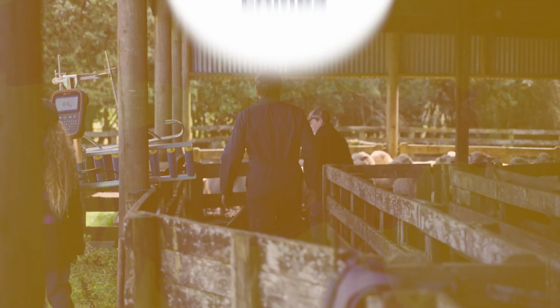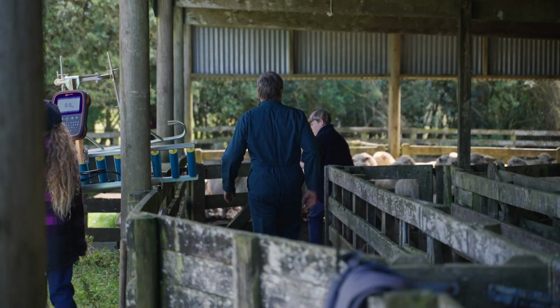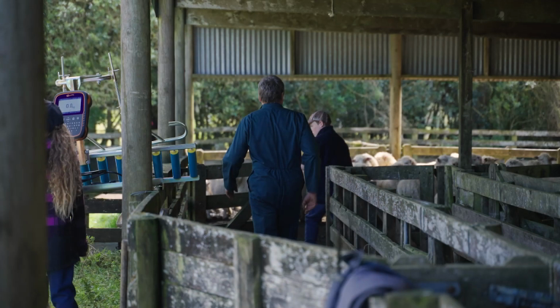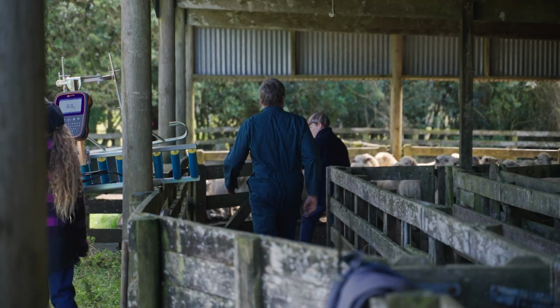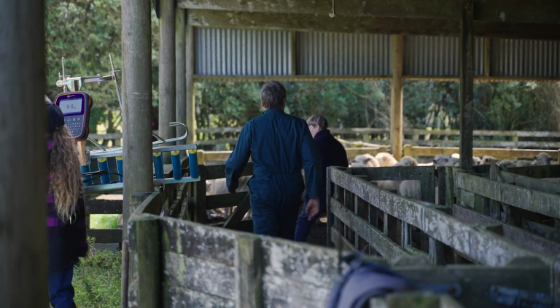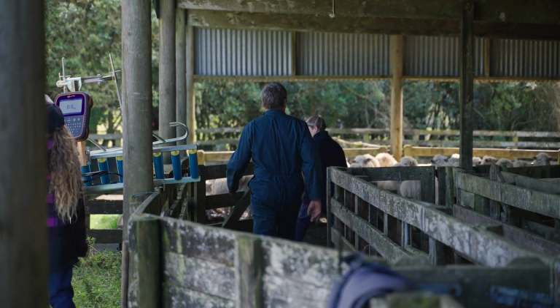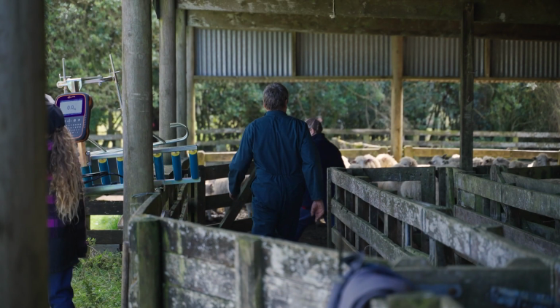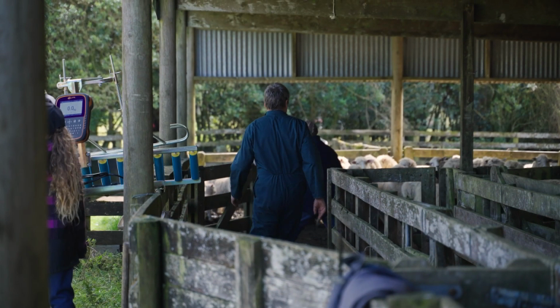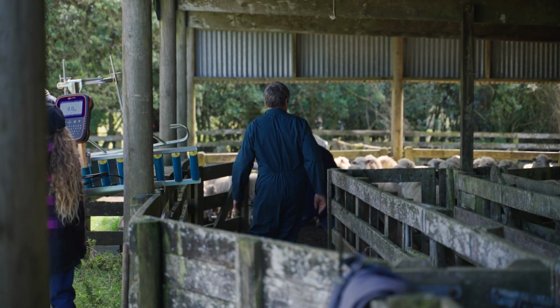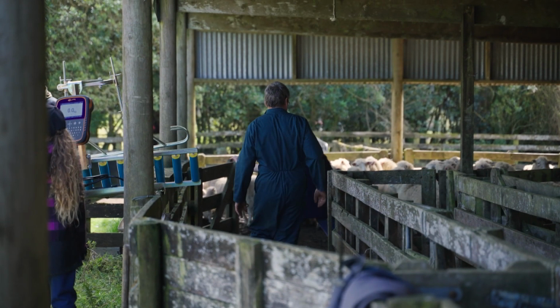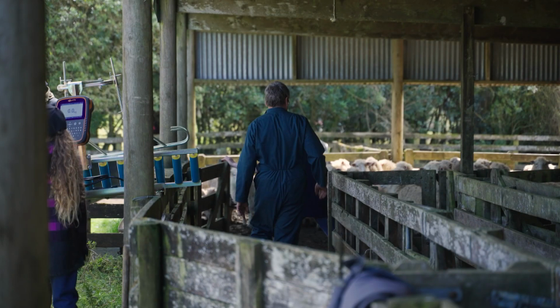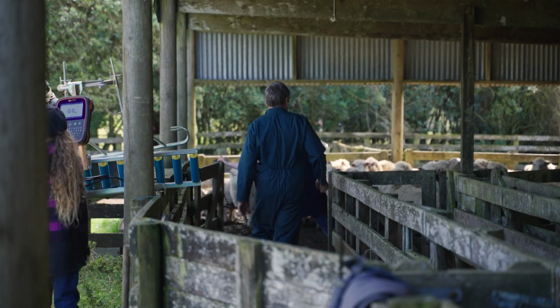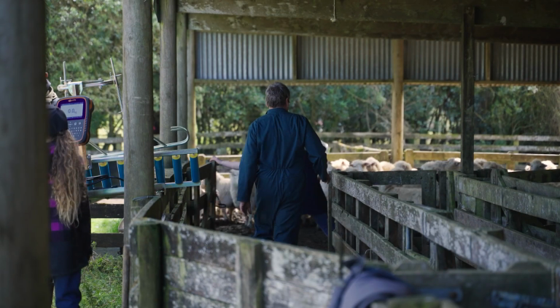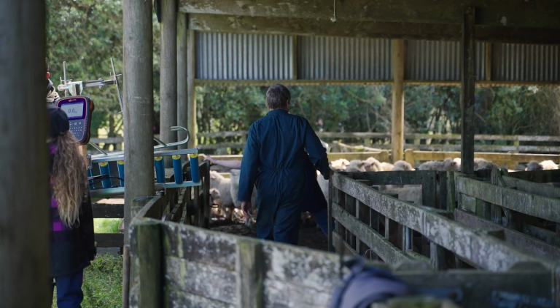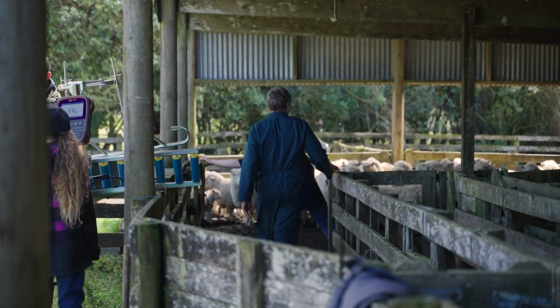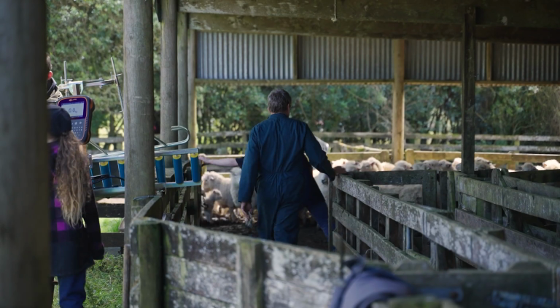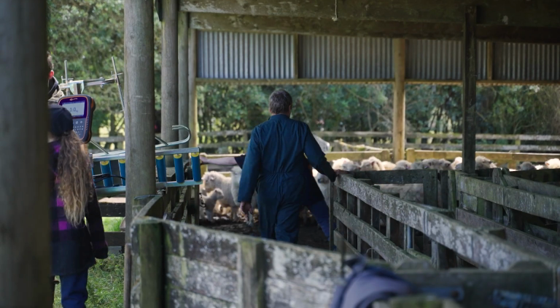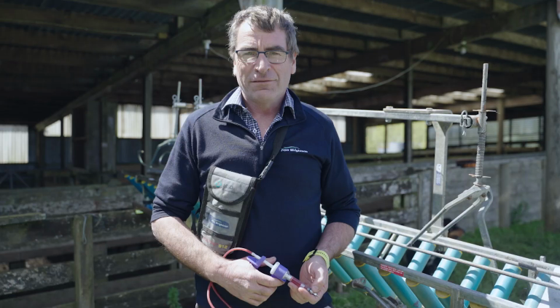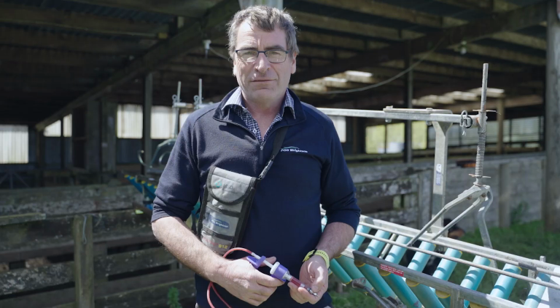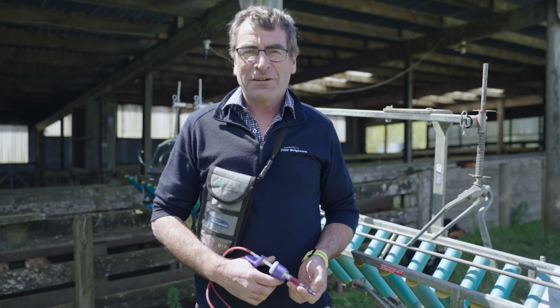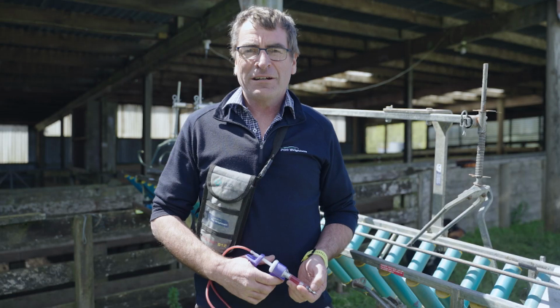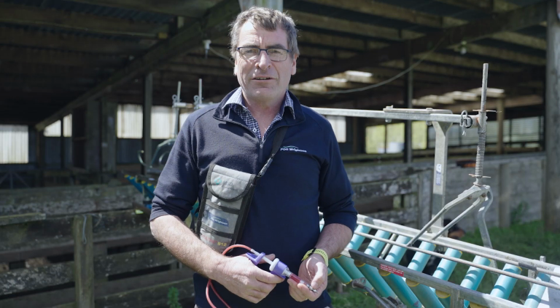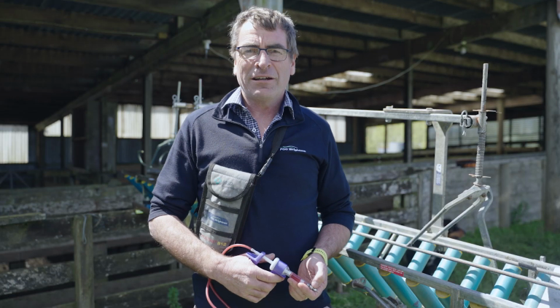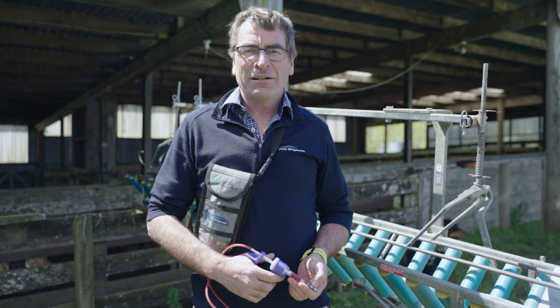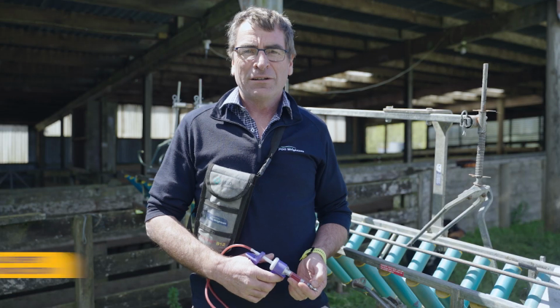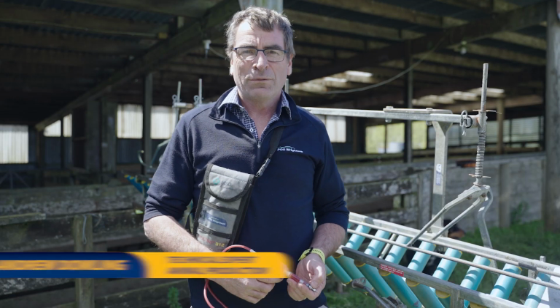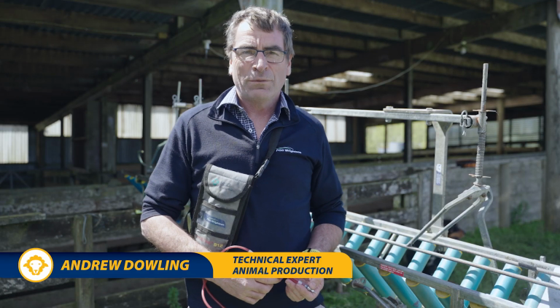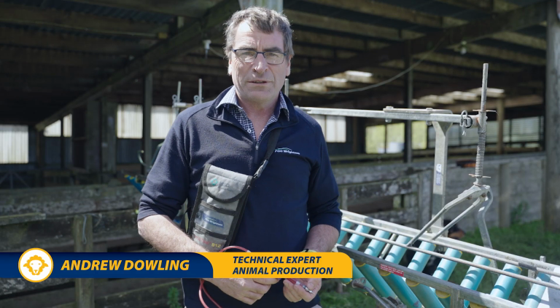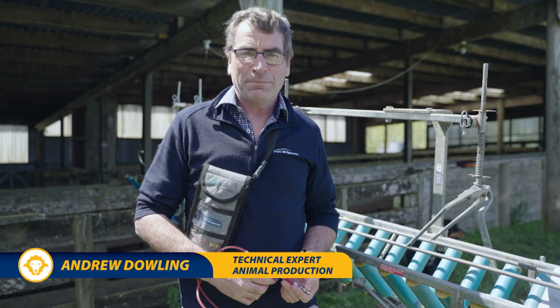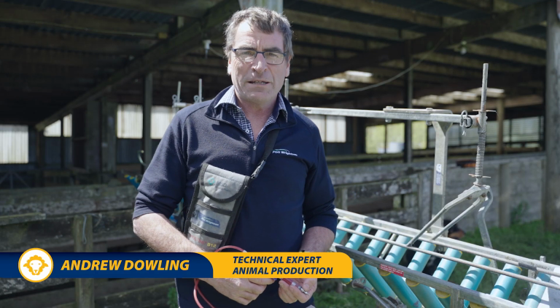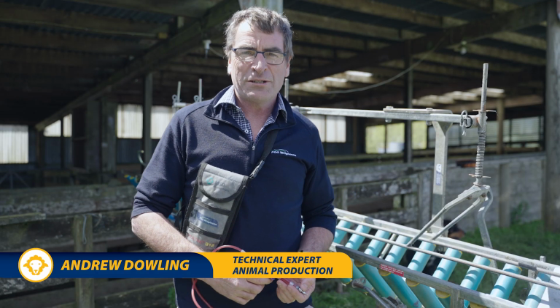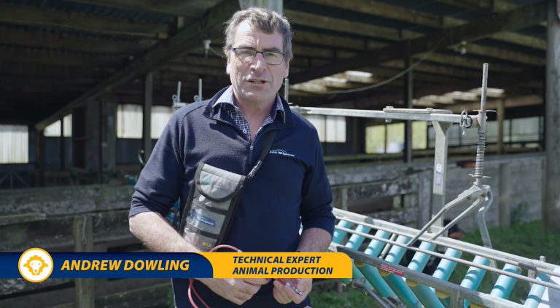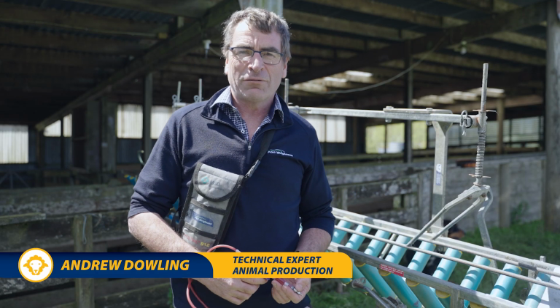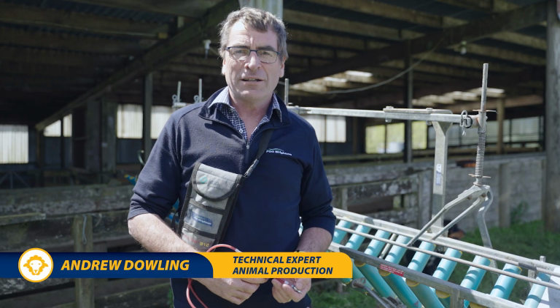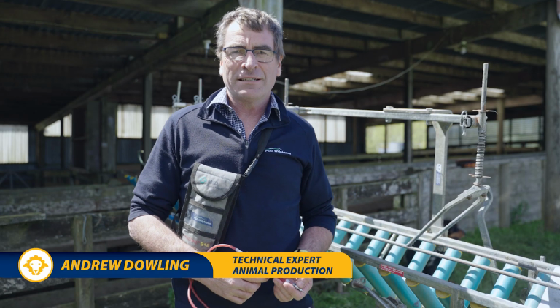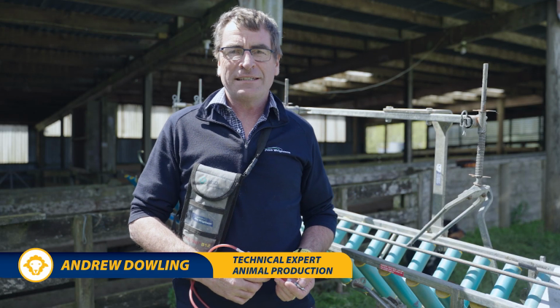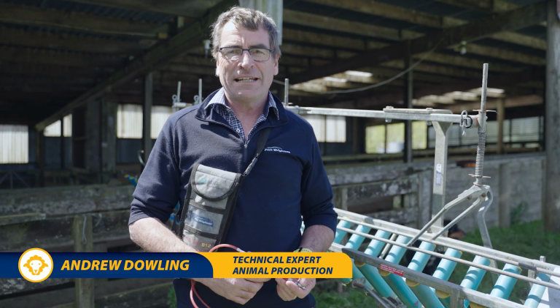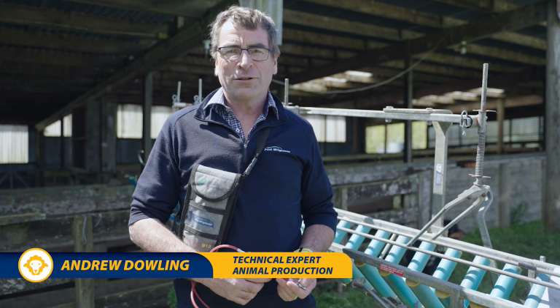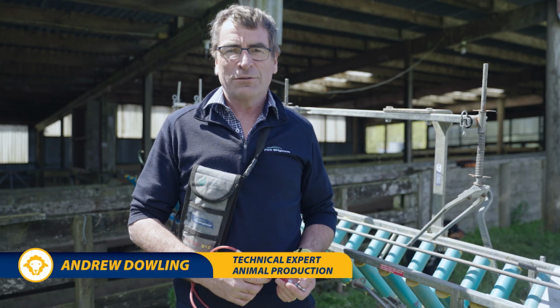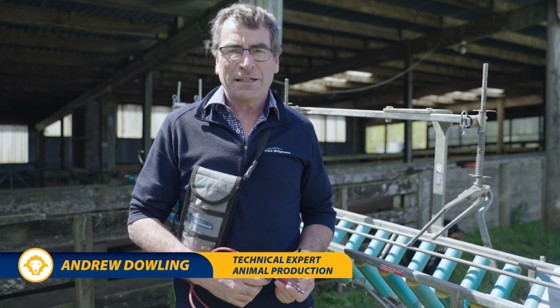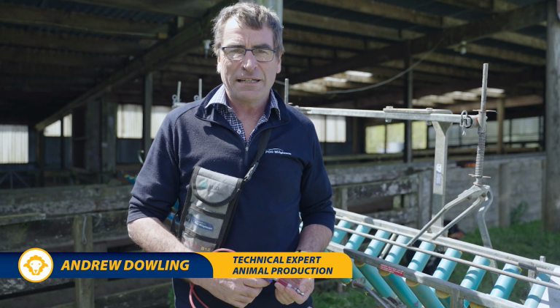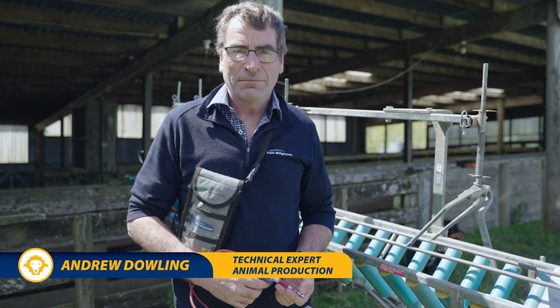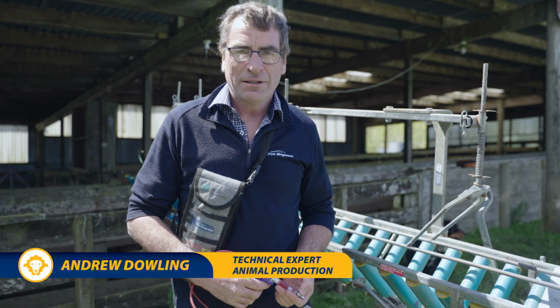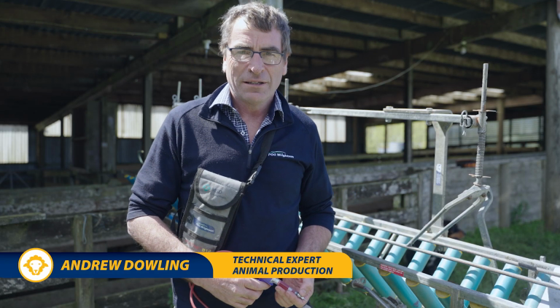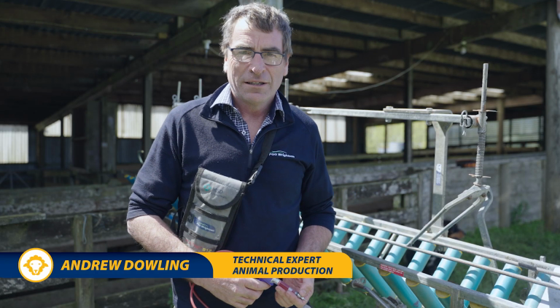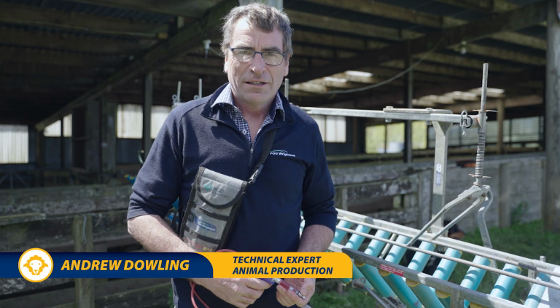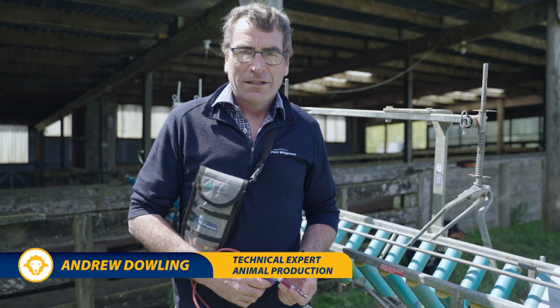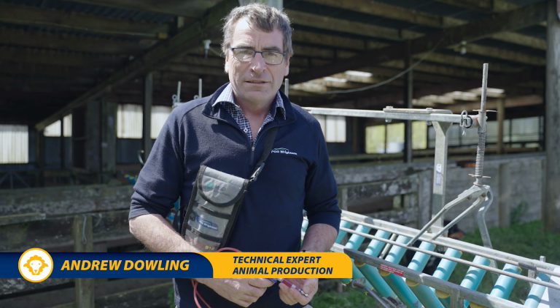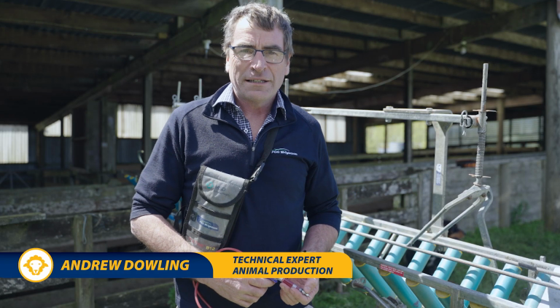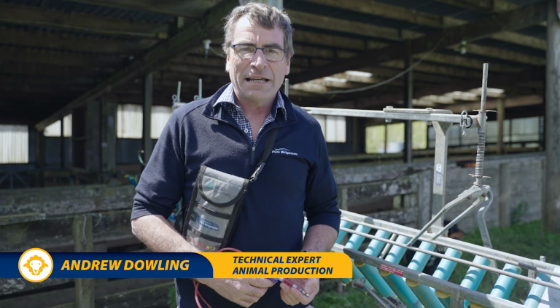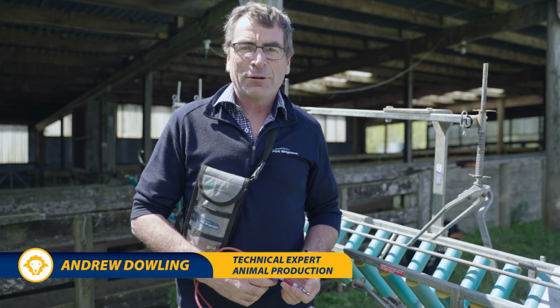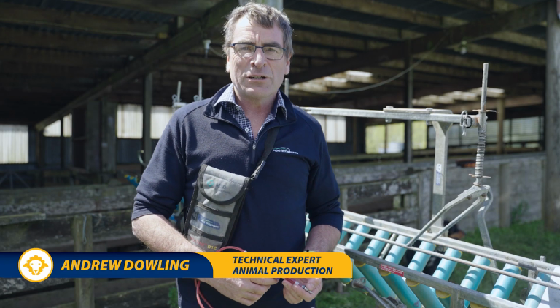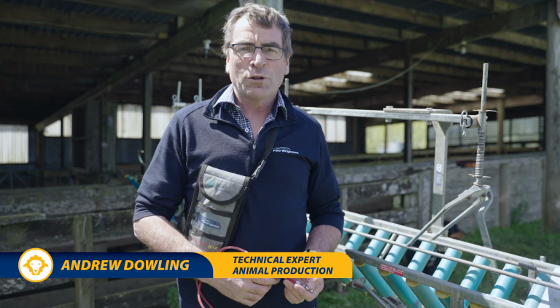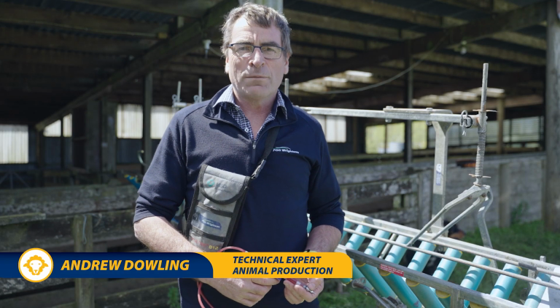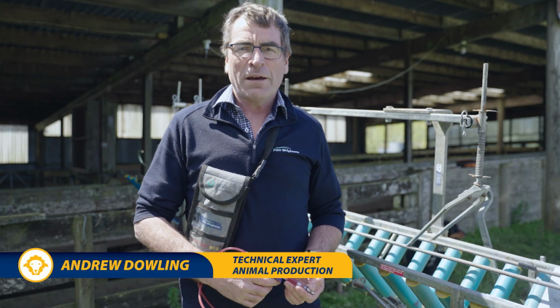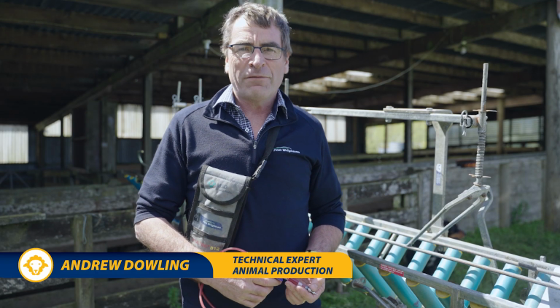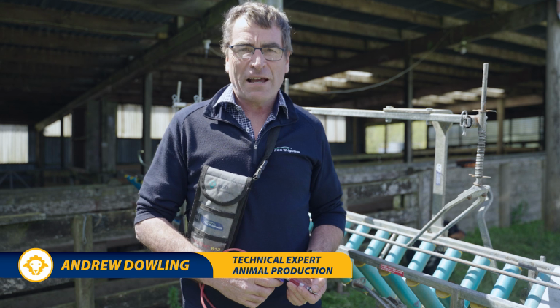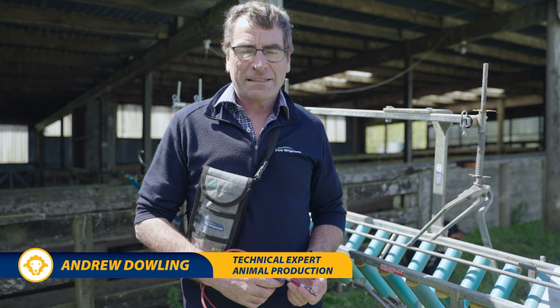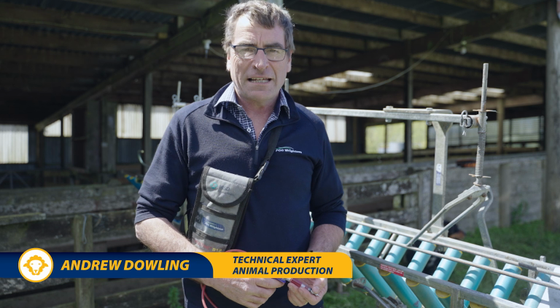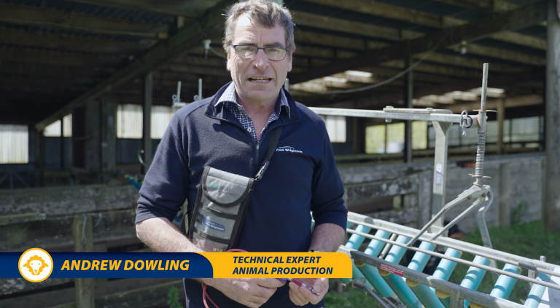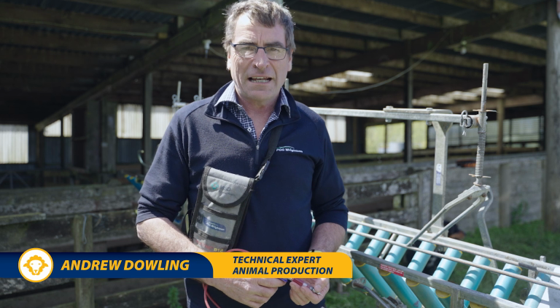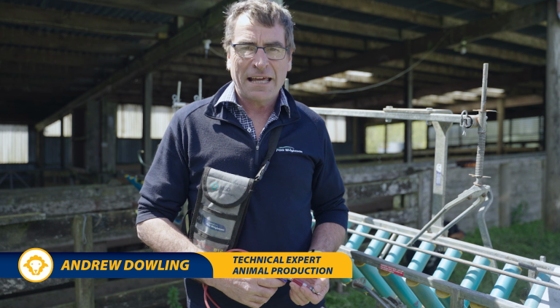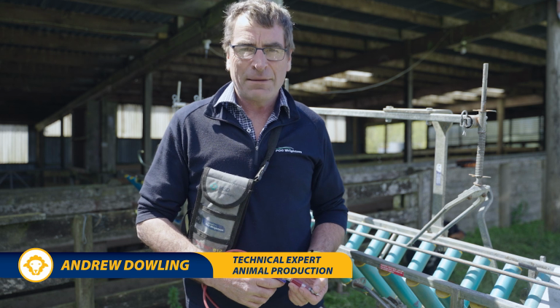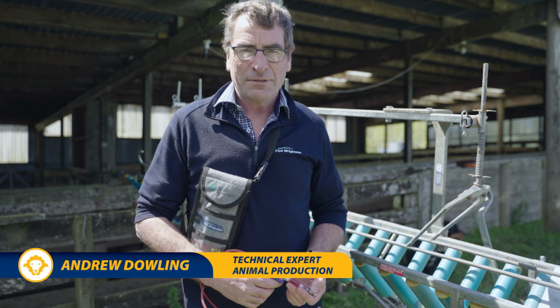Hi, I'm Andrew Dowling, Veterinarian with the PGG Rights and Technical Team. Today we're going to talk about vaccinating lambs.